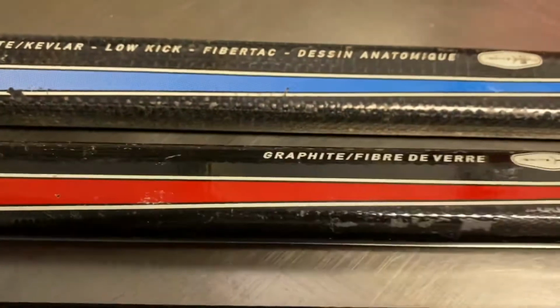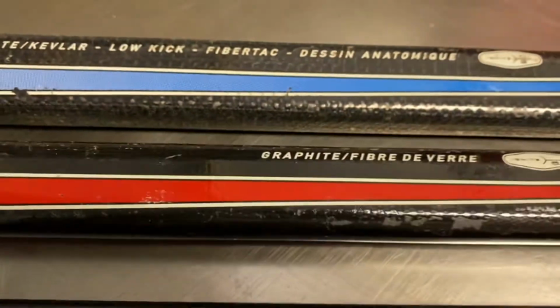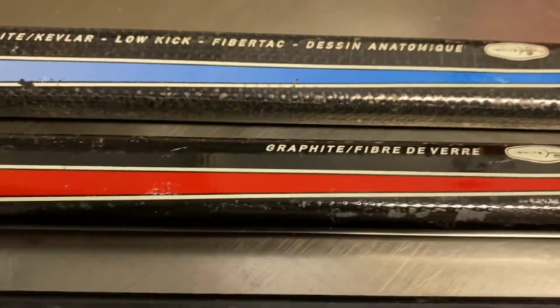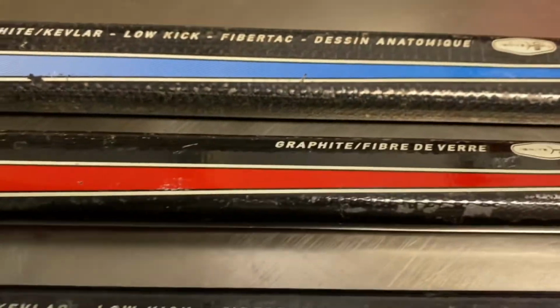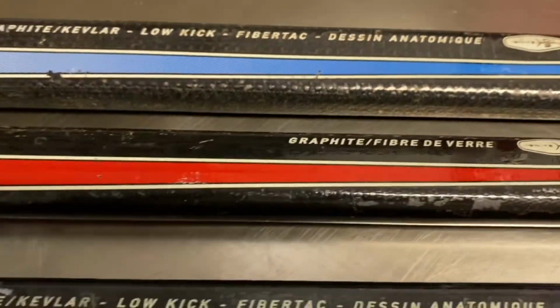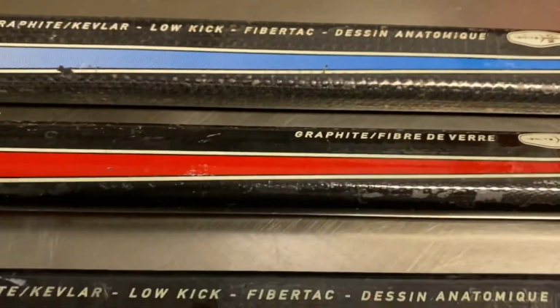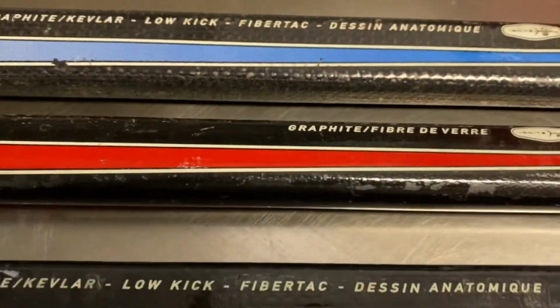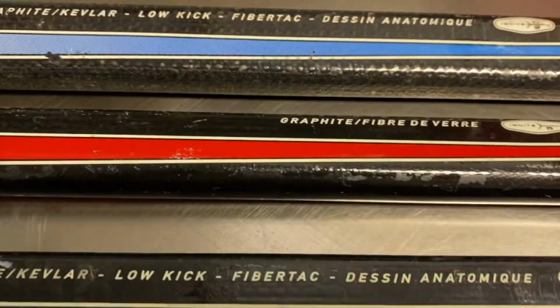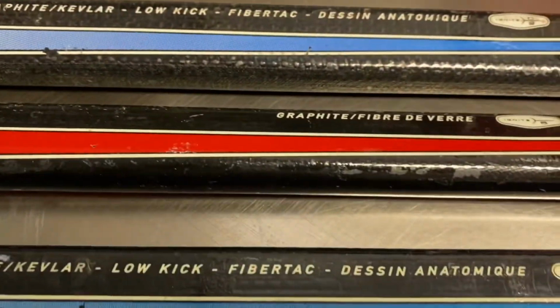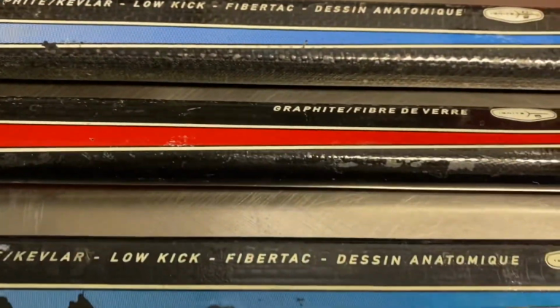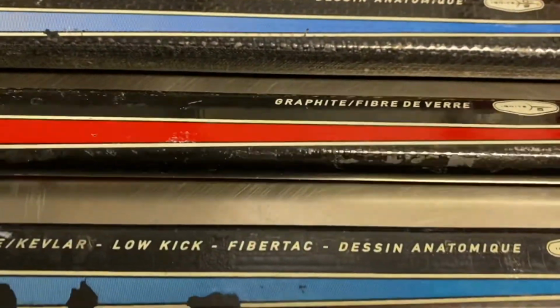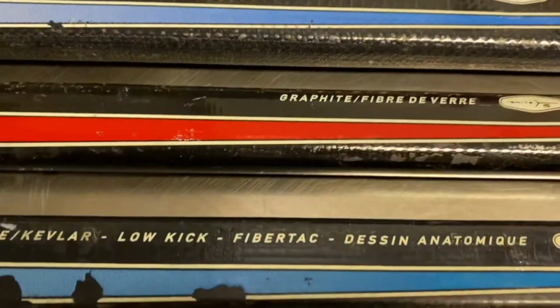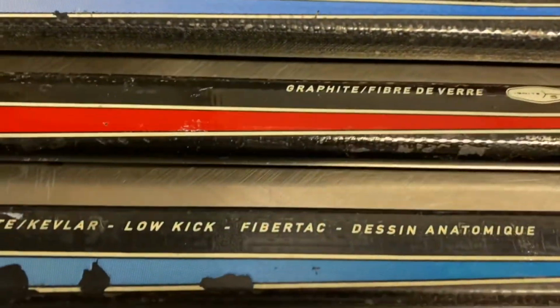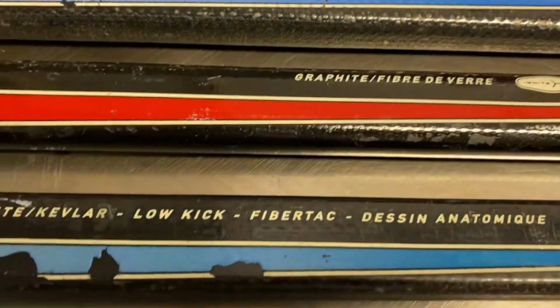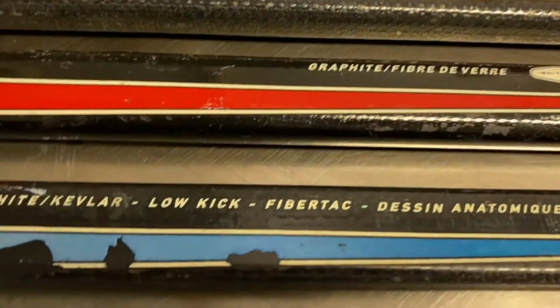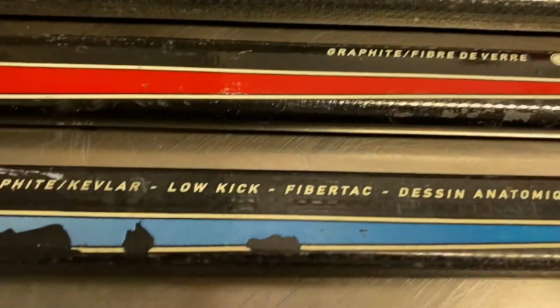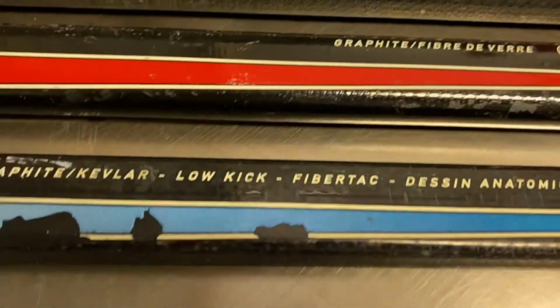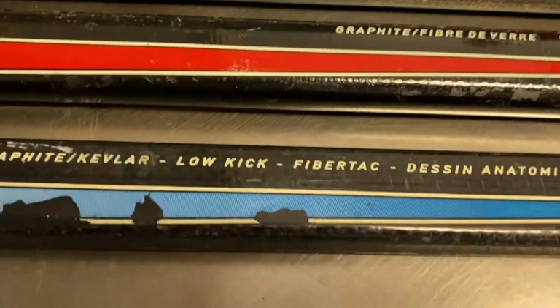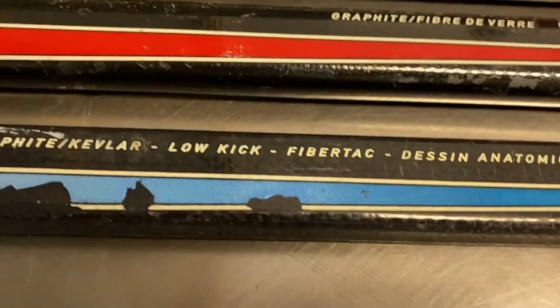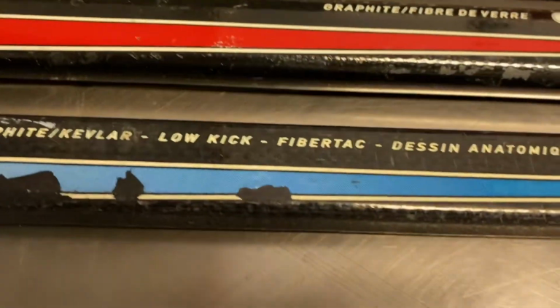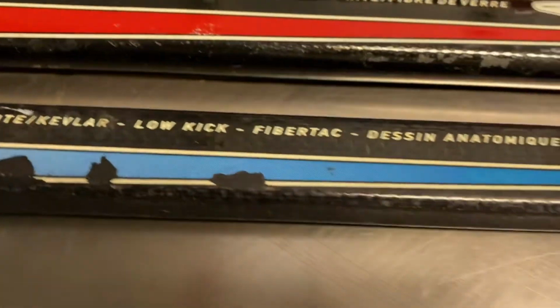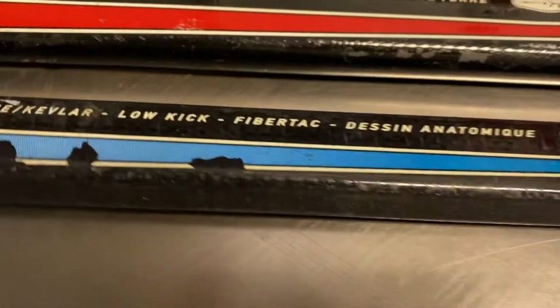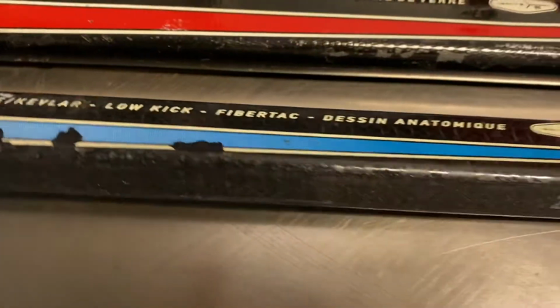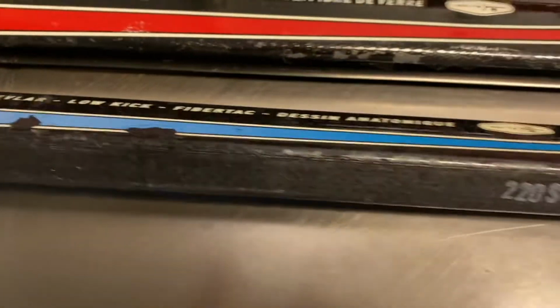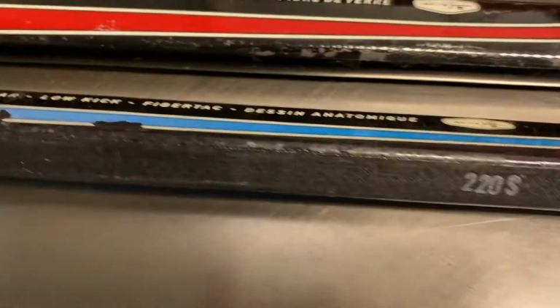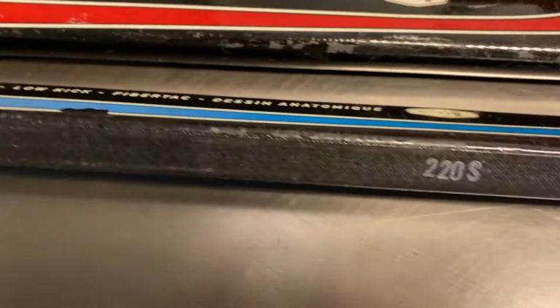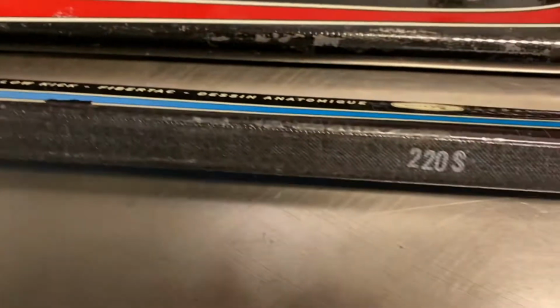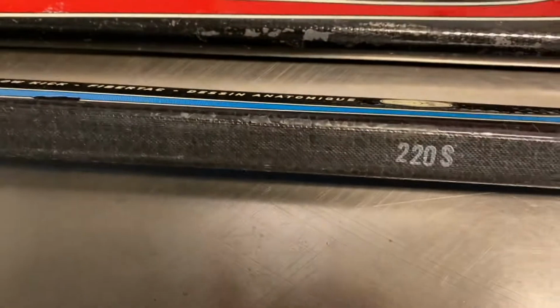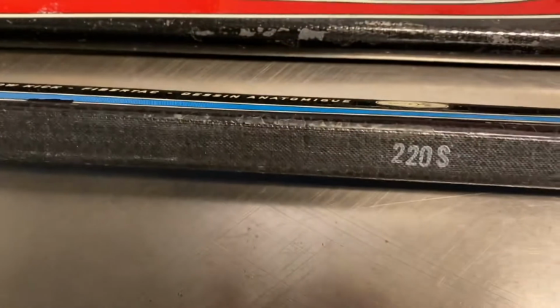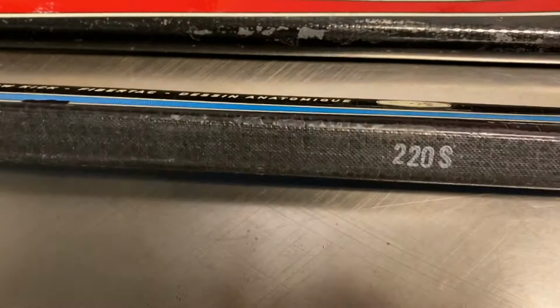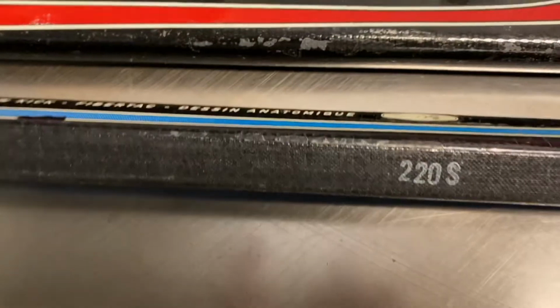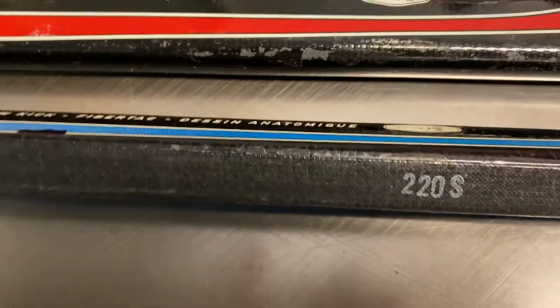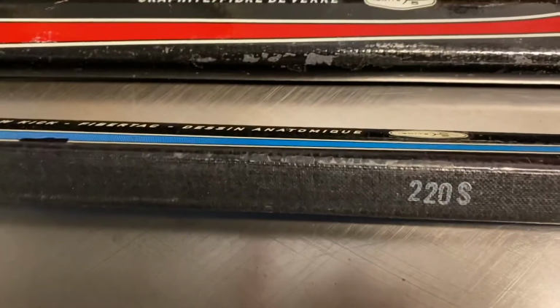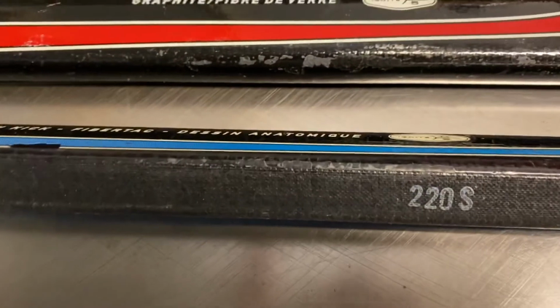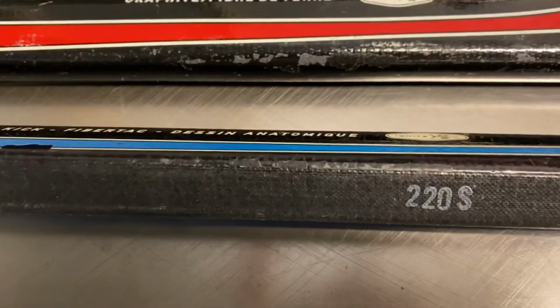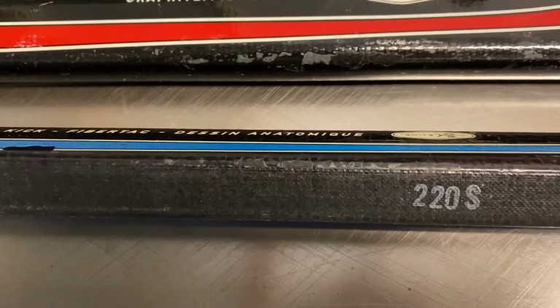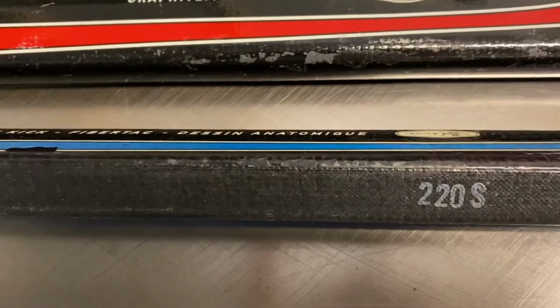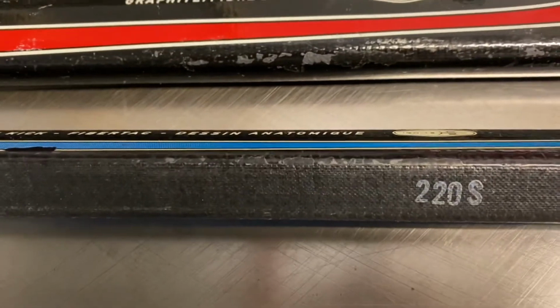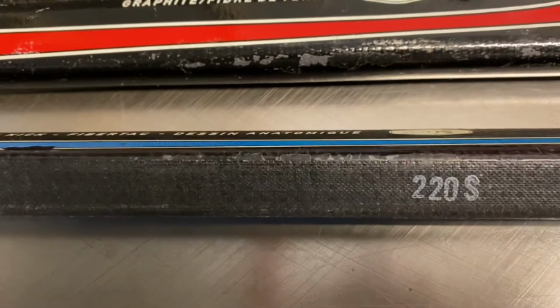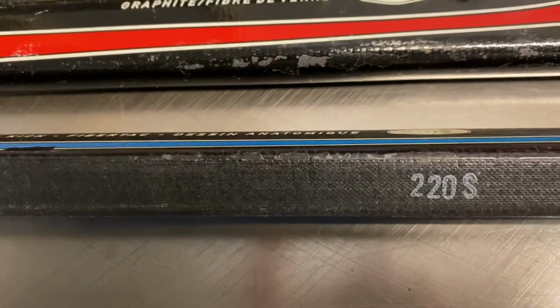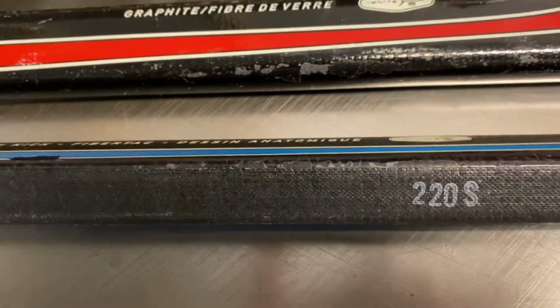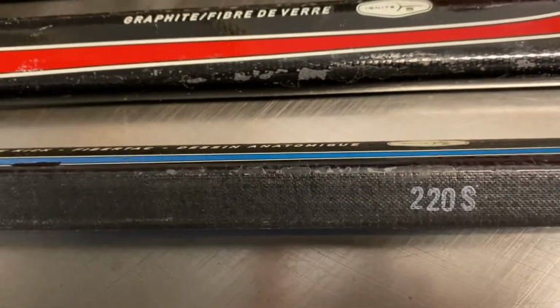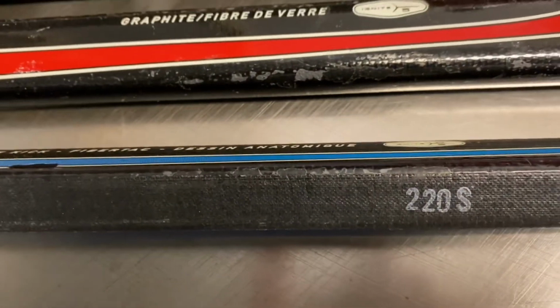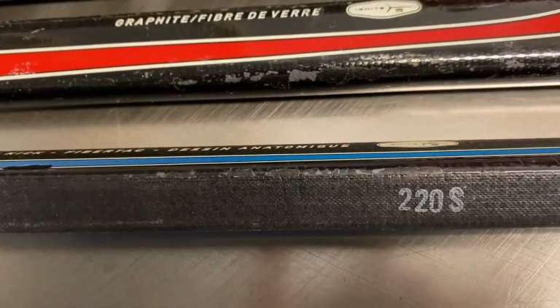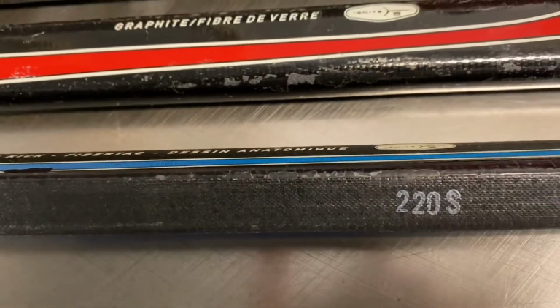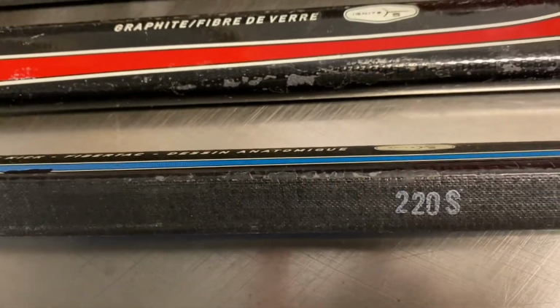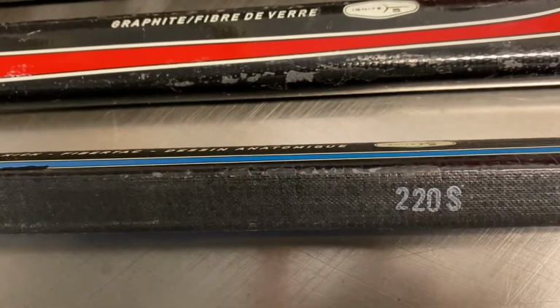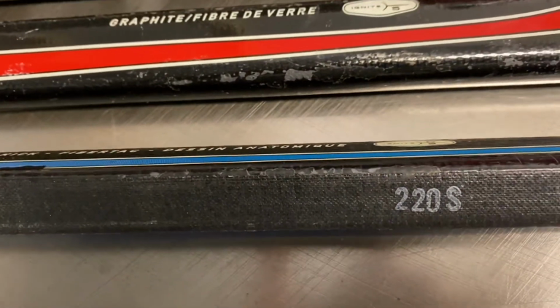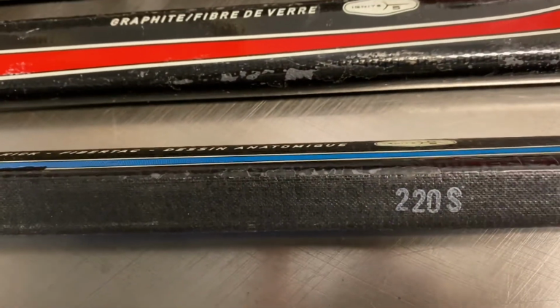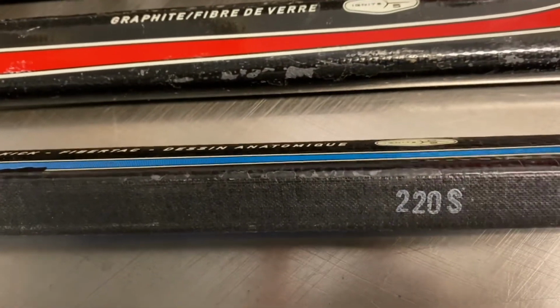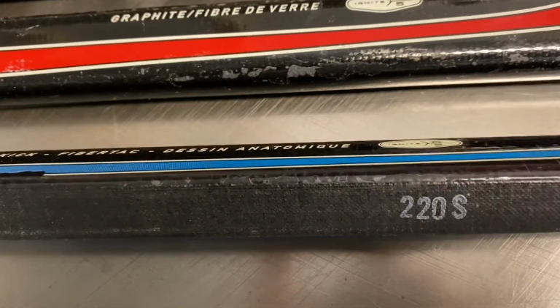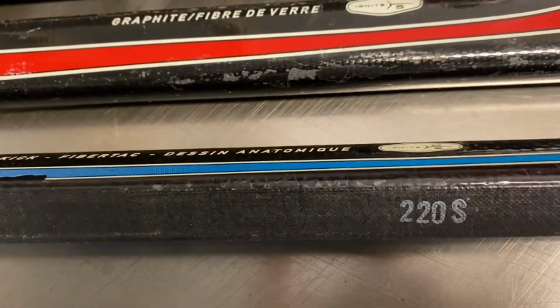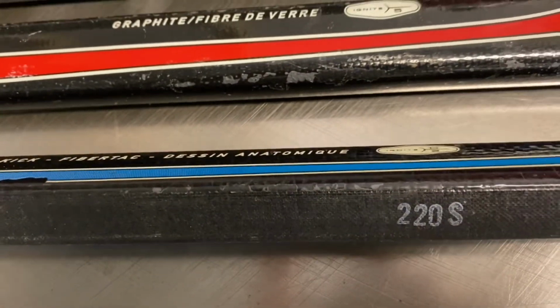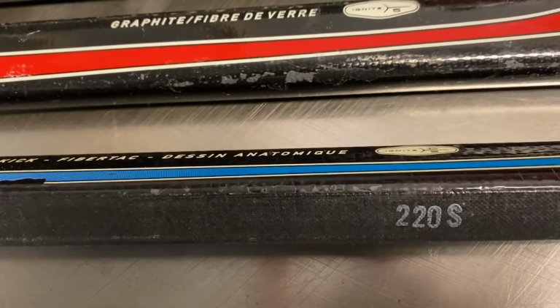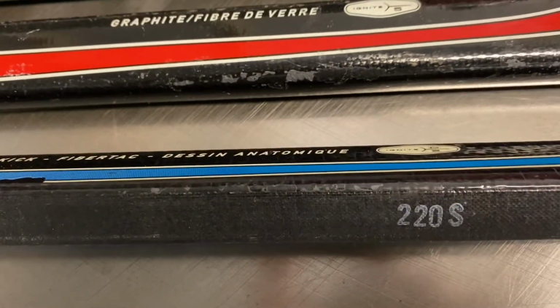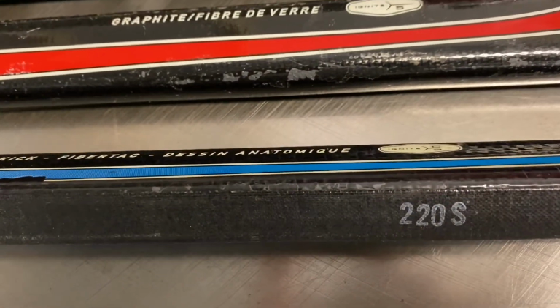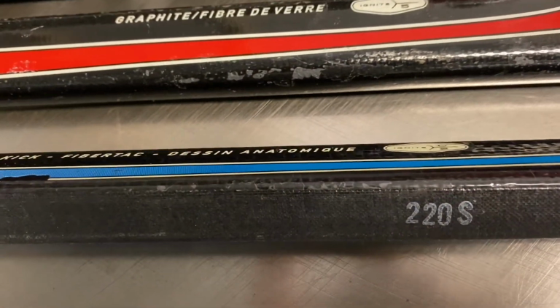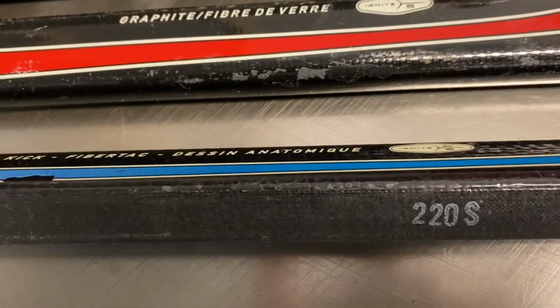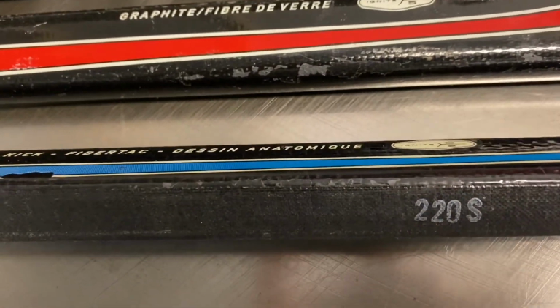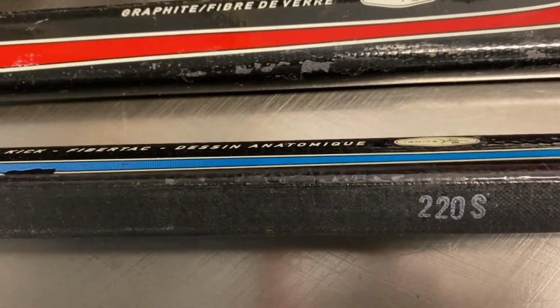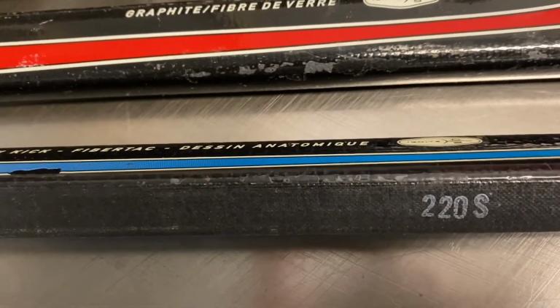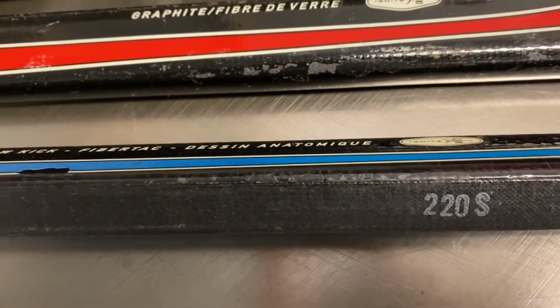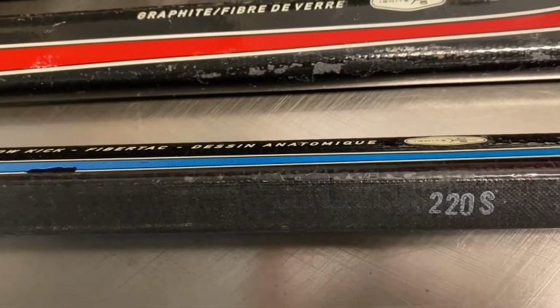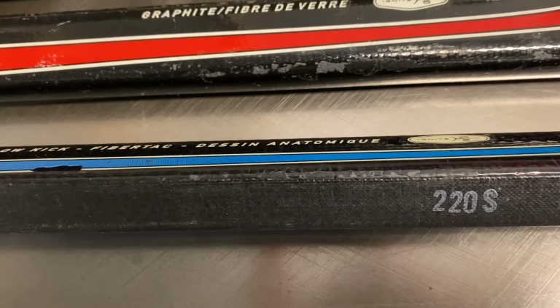If you see the blue Nike right there, you can see the rough texture. That's for better grip.